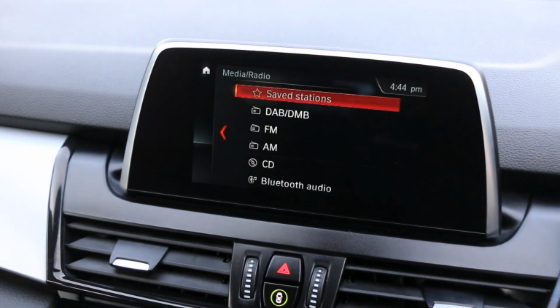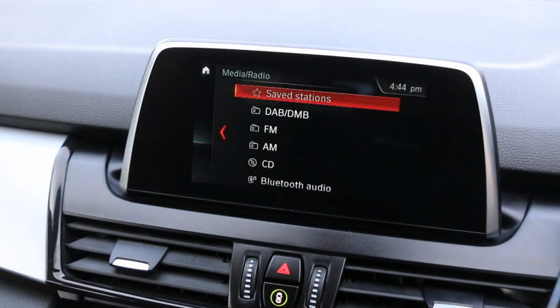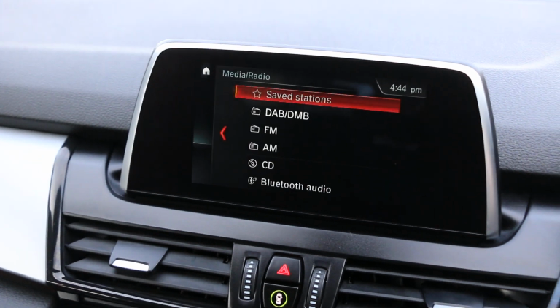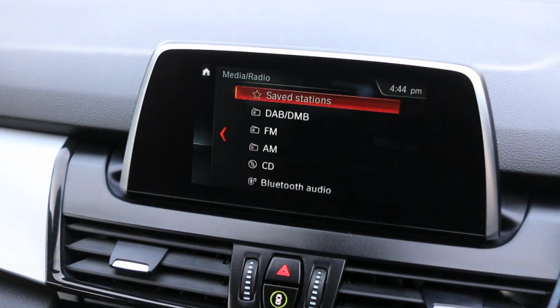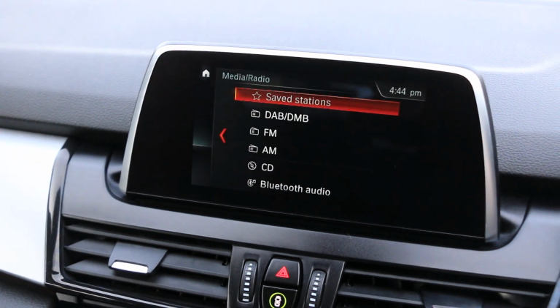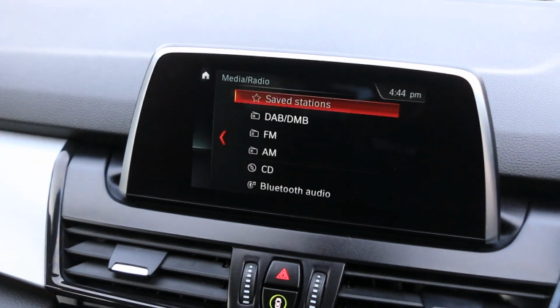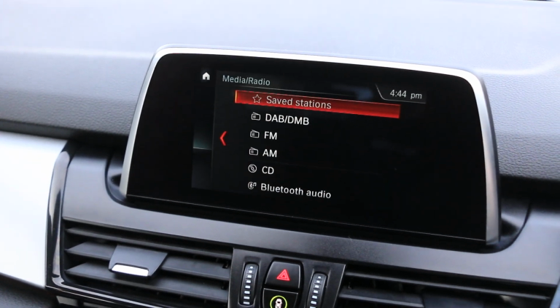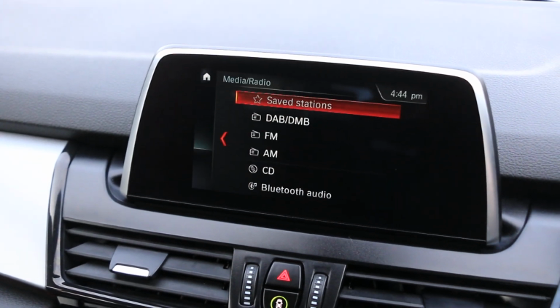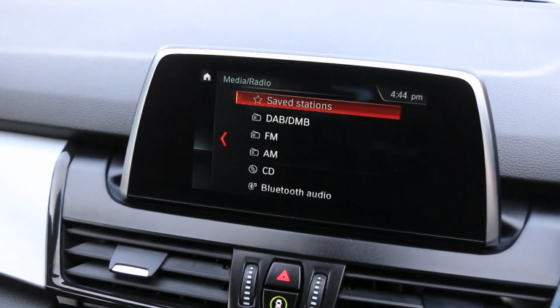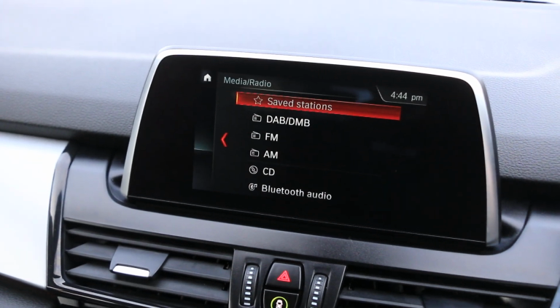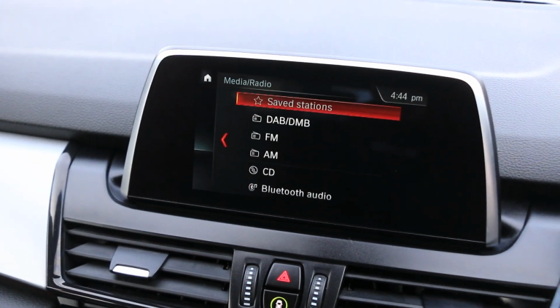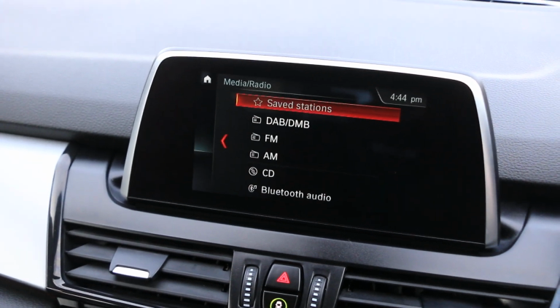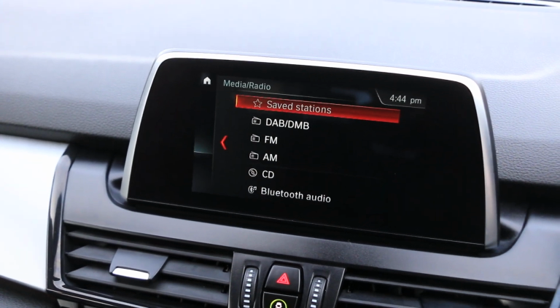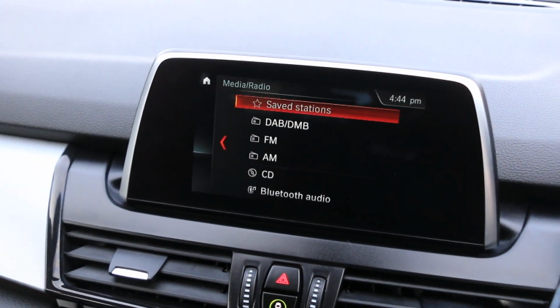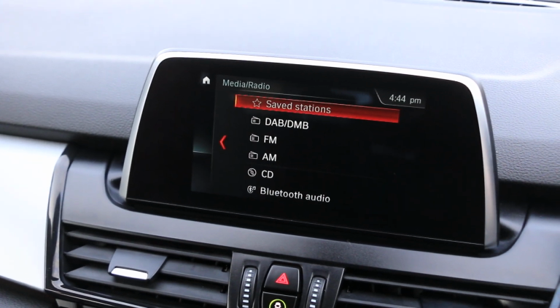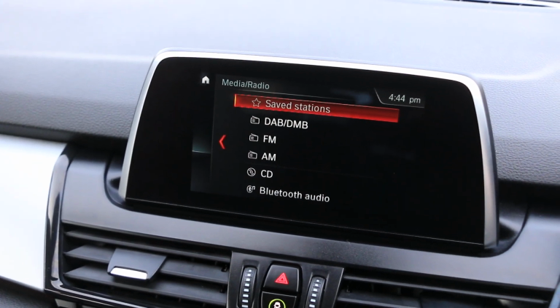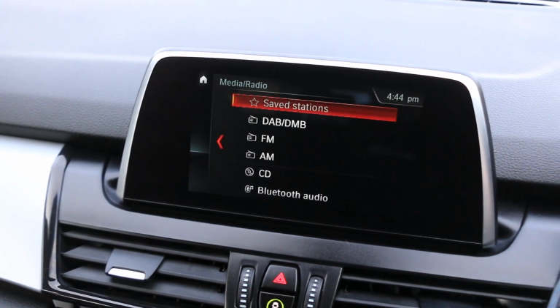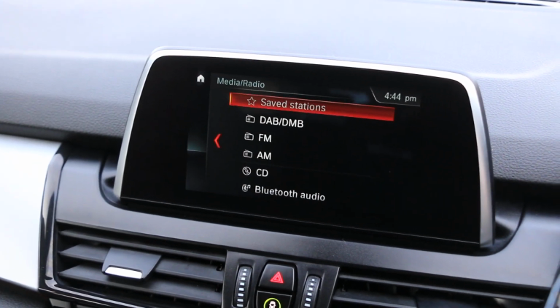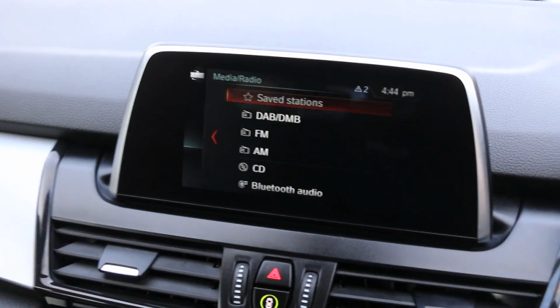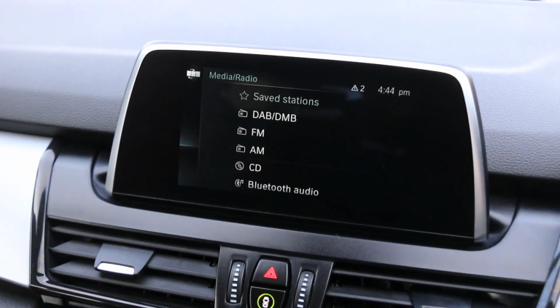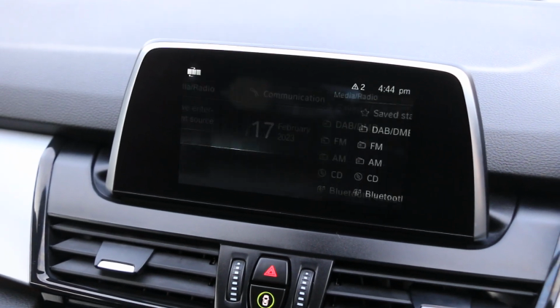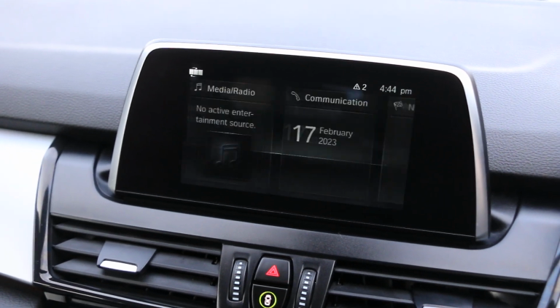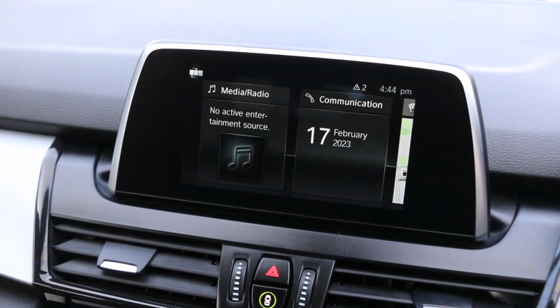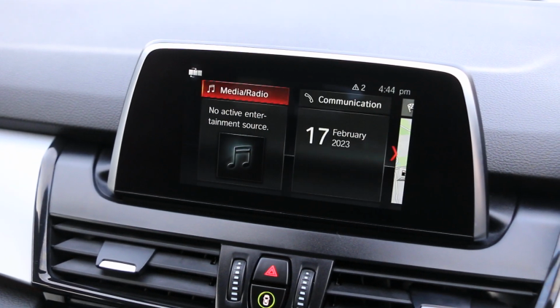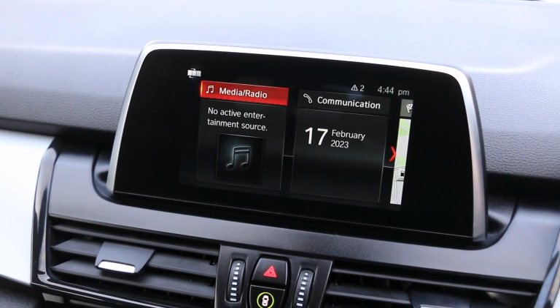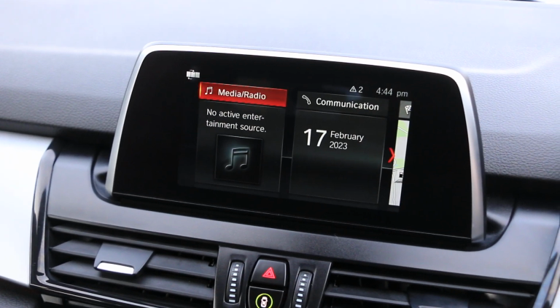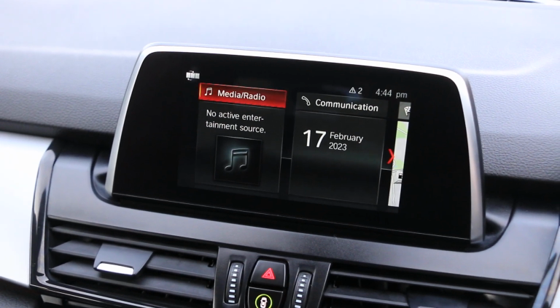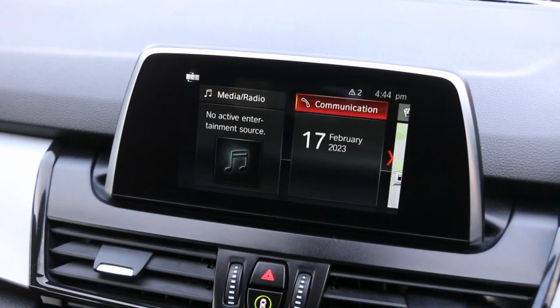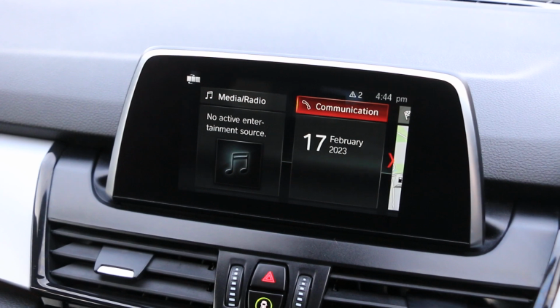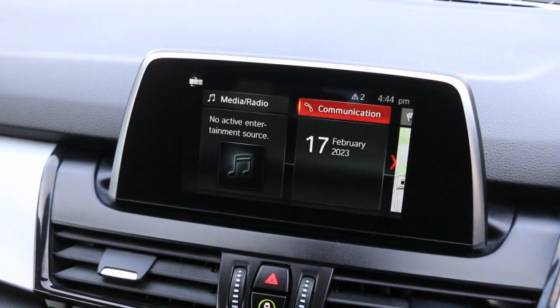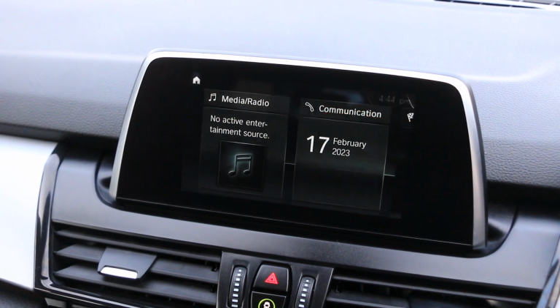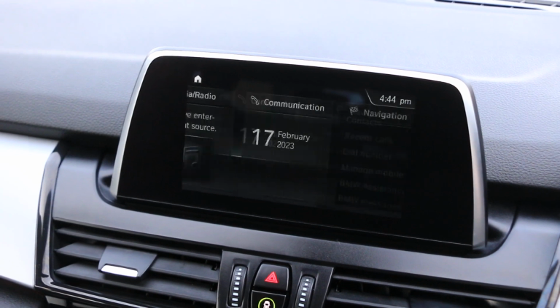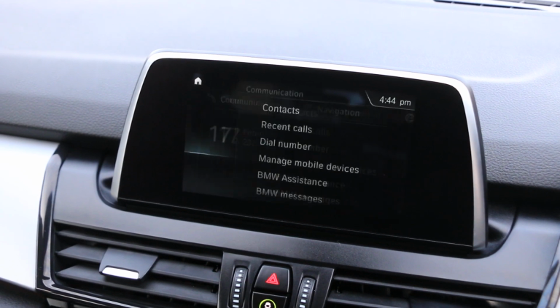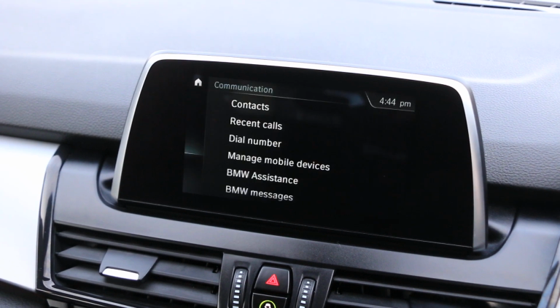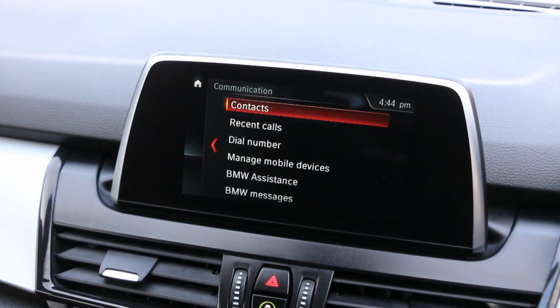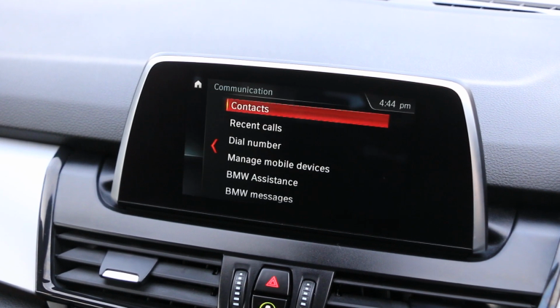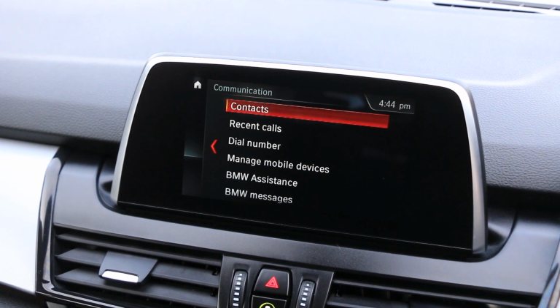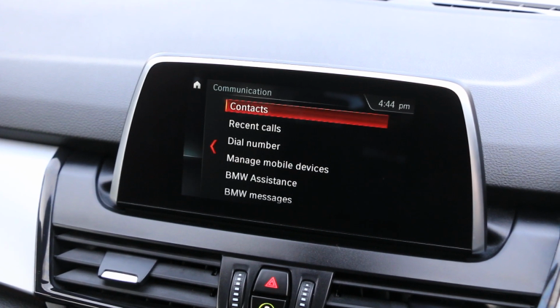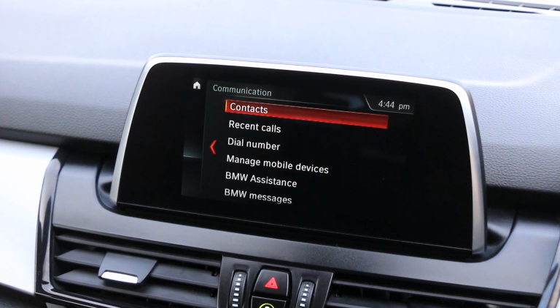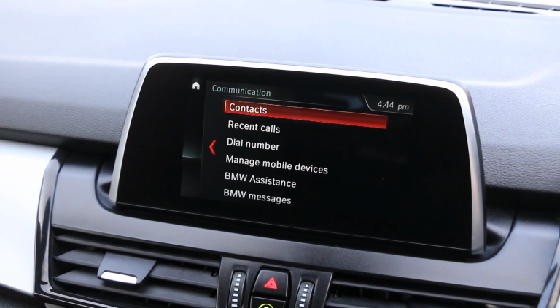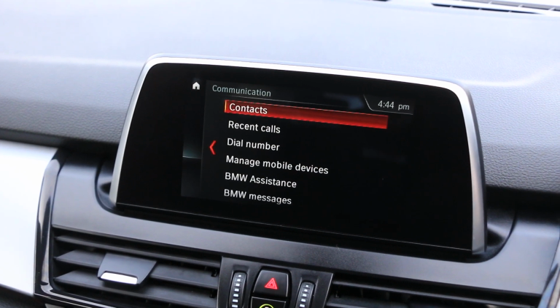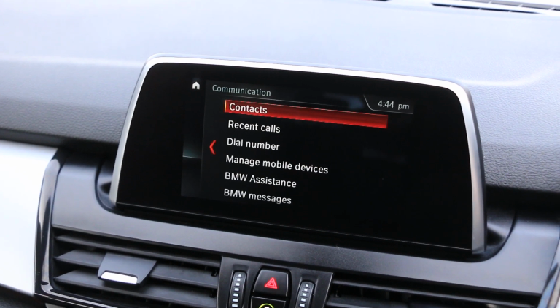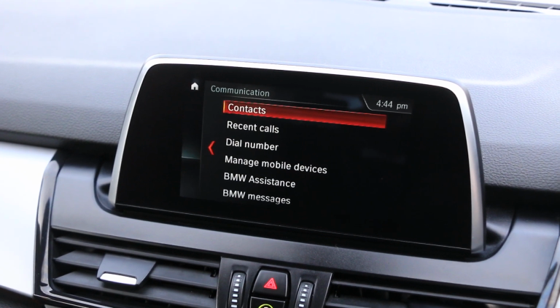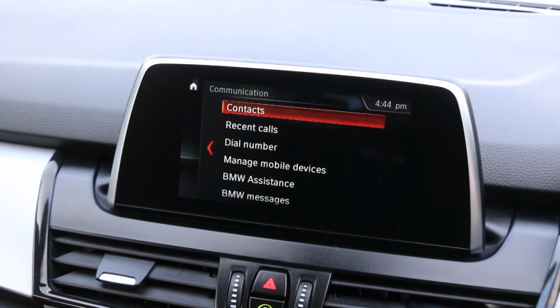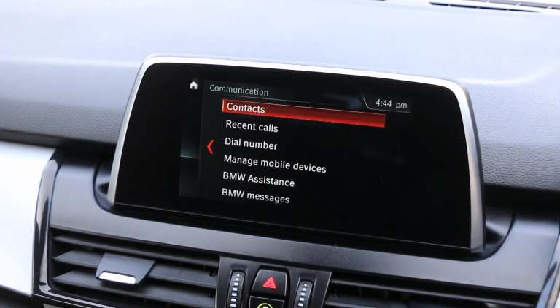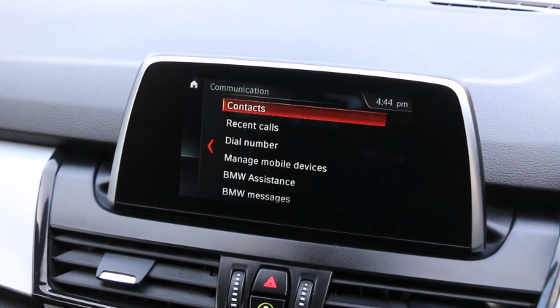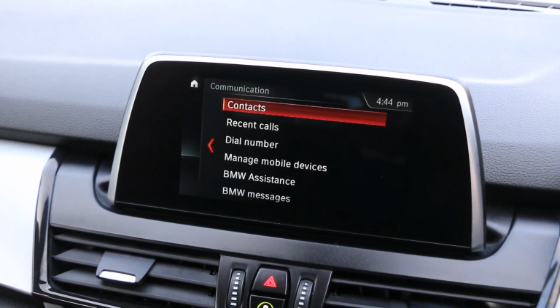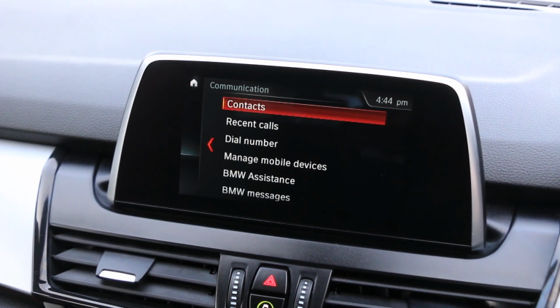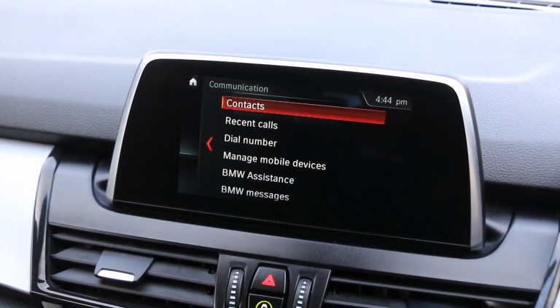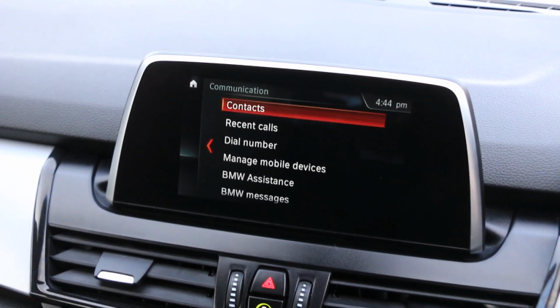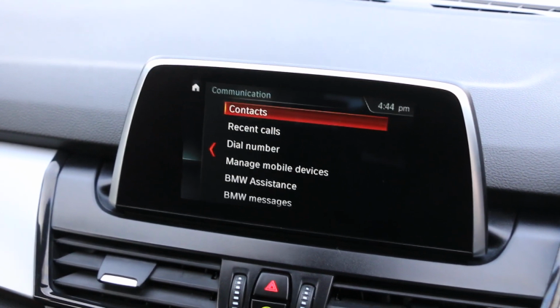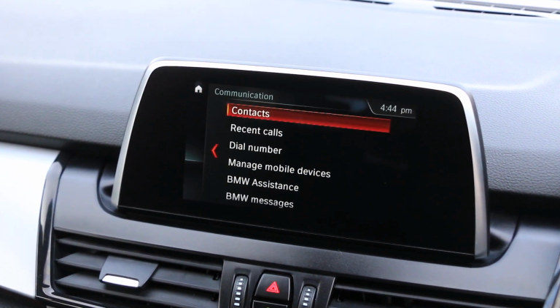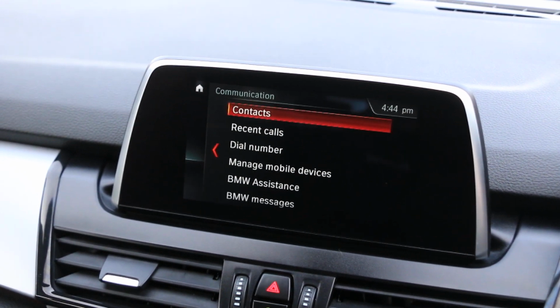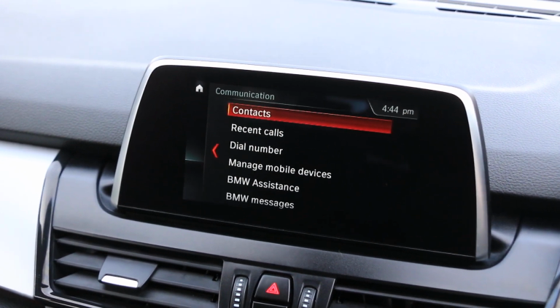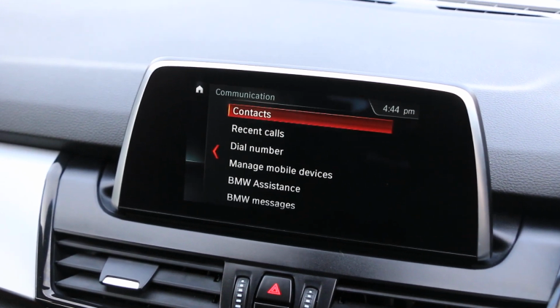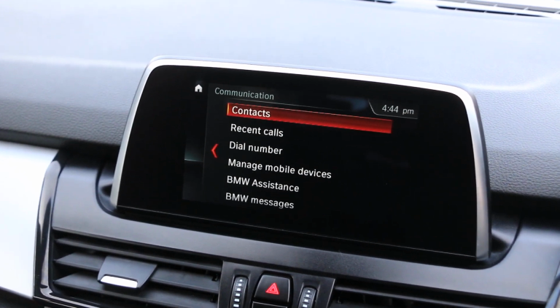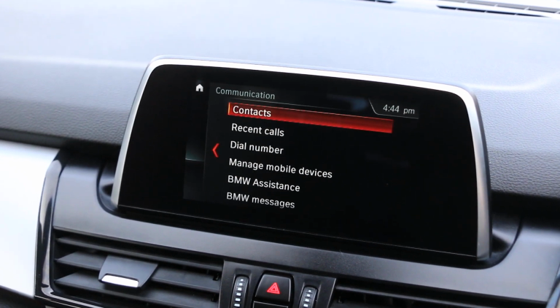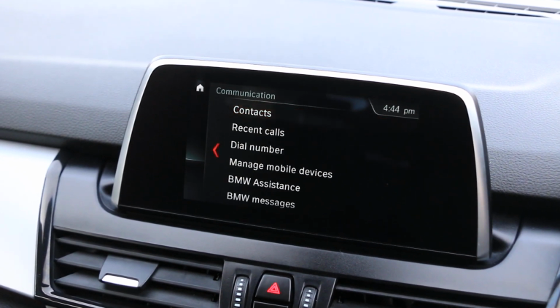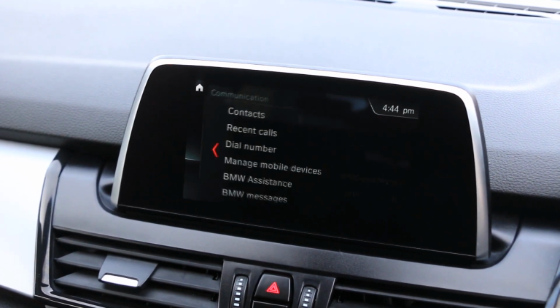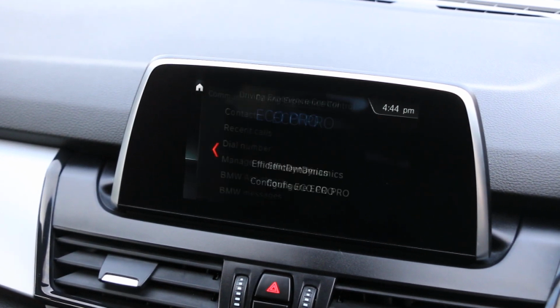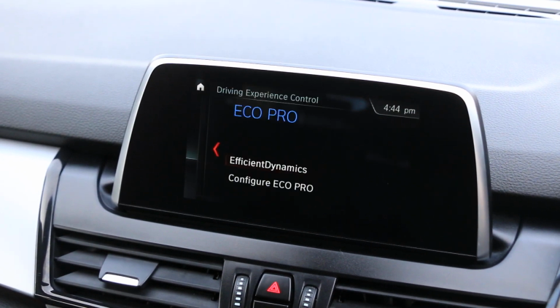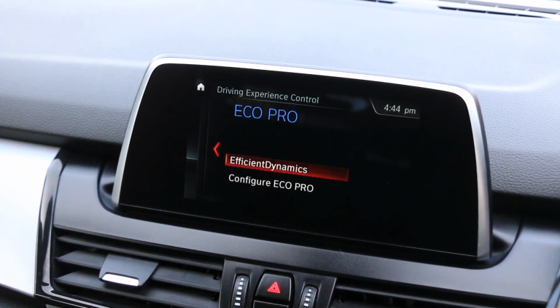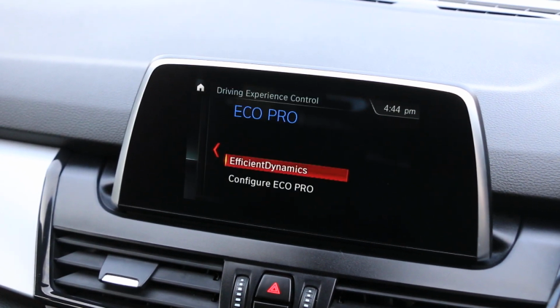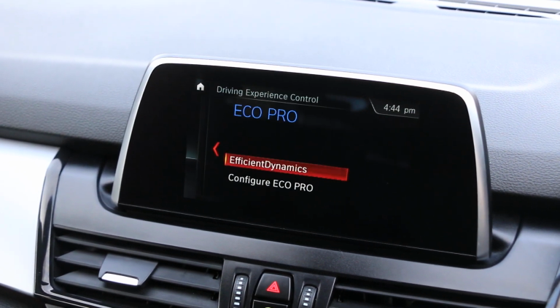Infotainment features include DAB radio, Bluetooth audio, Bluetooth telephone connection, and drive select mode.